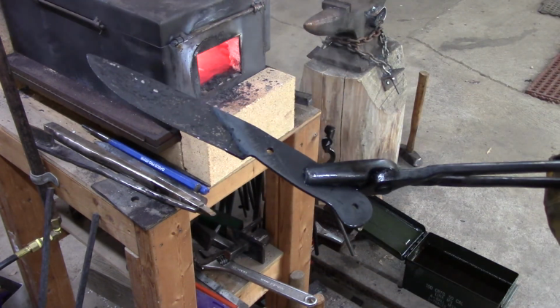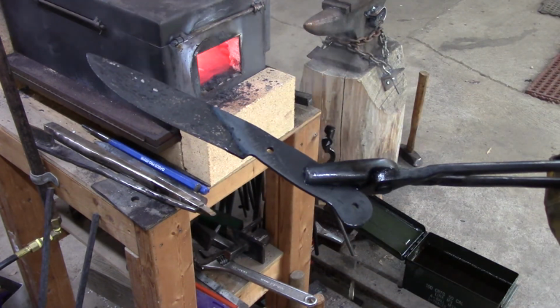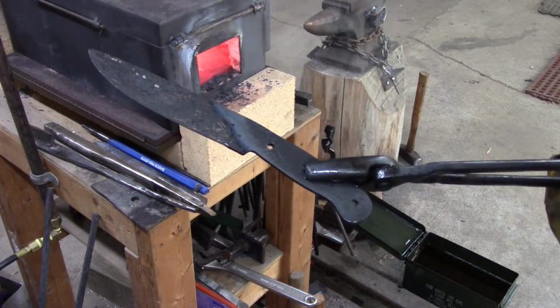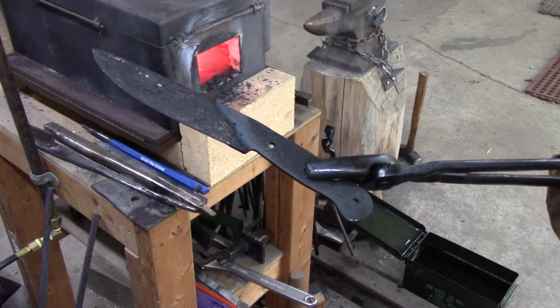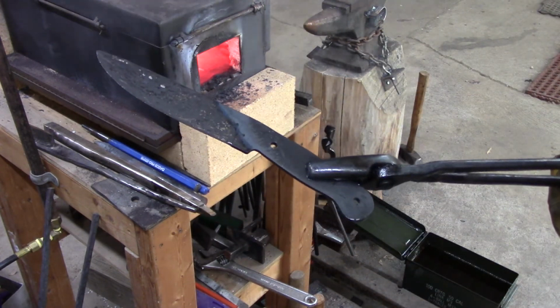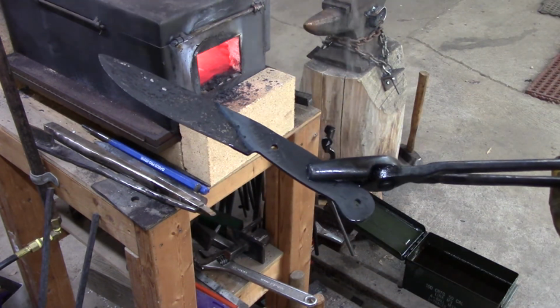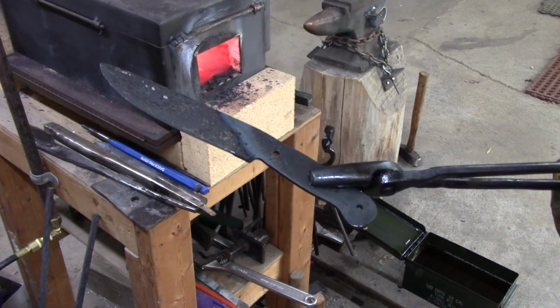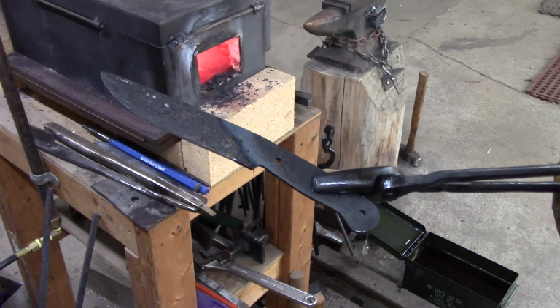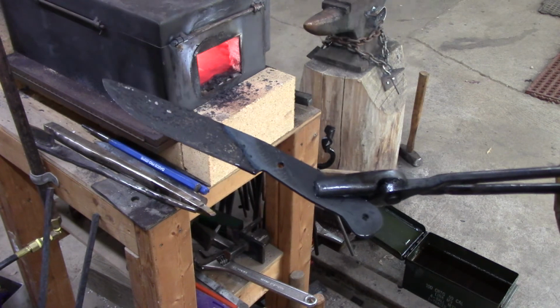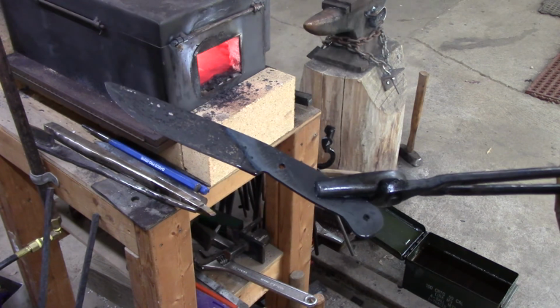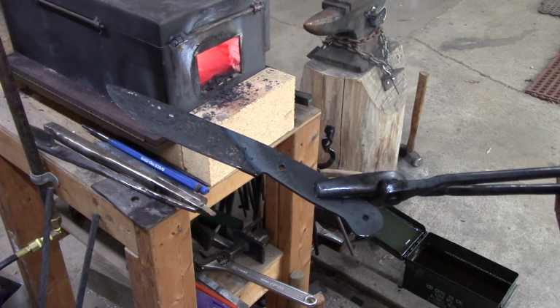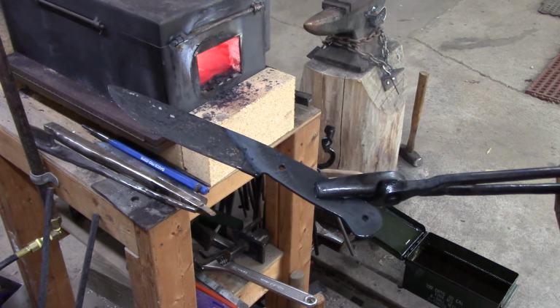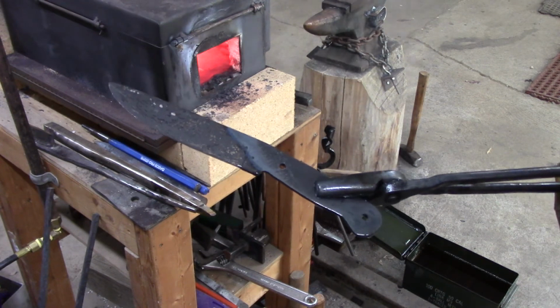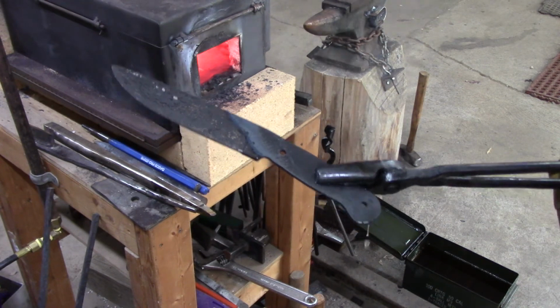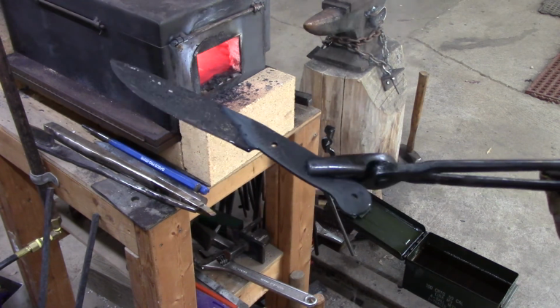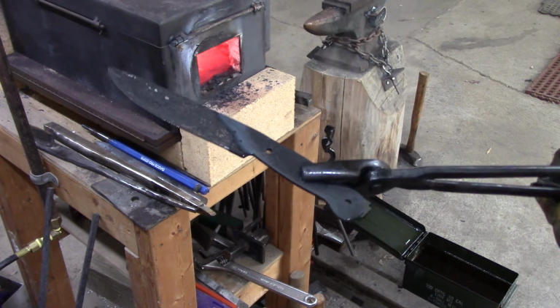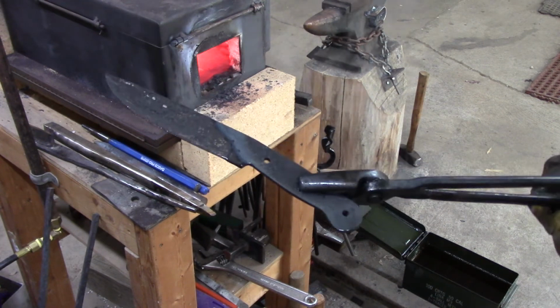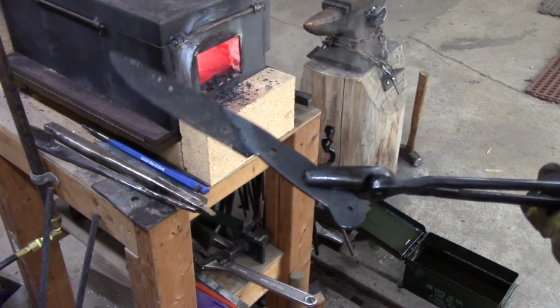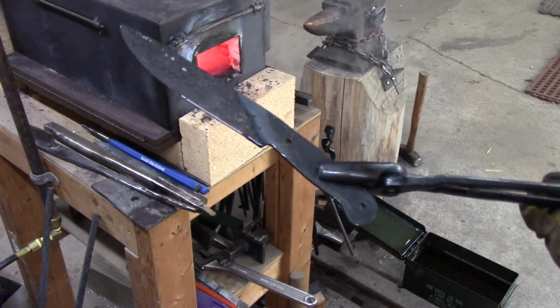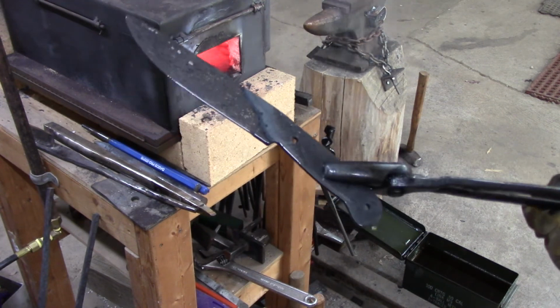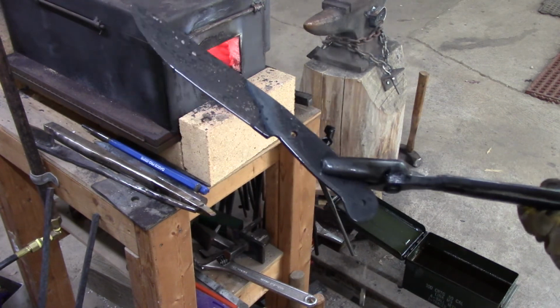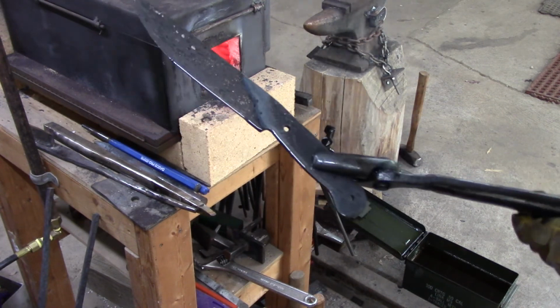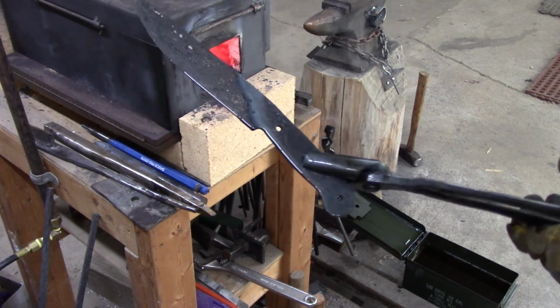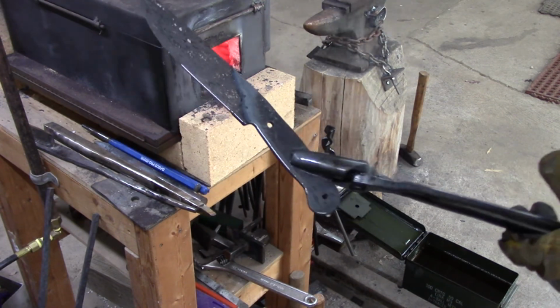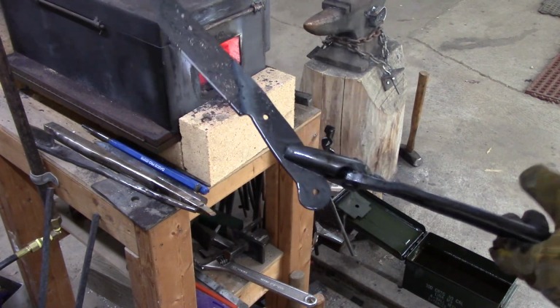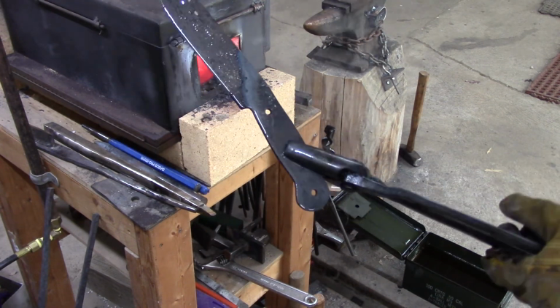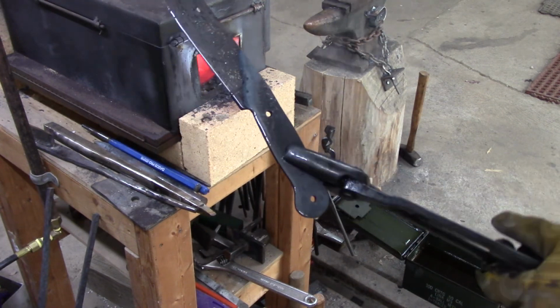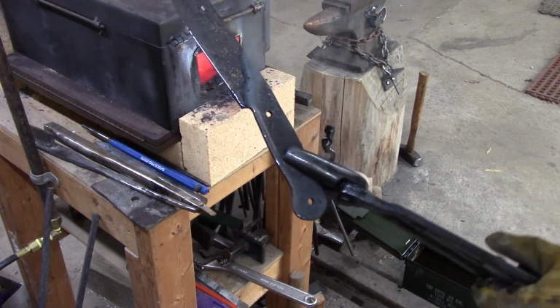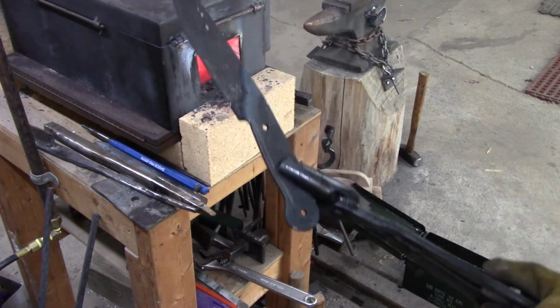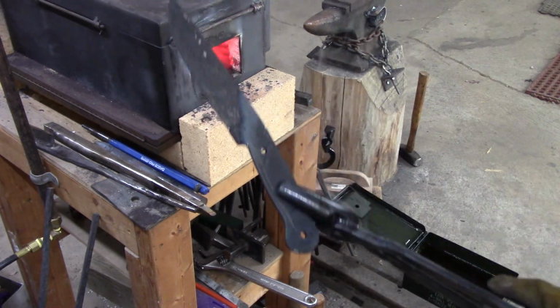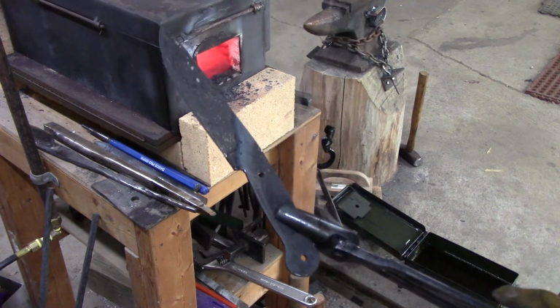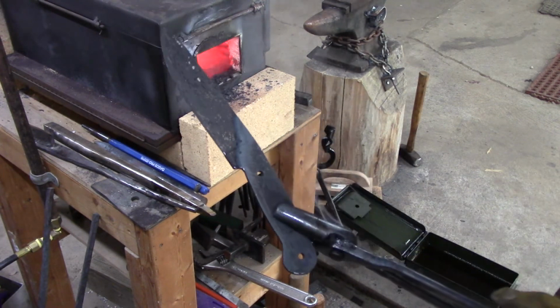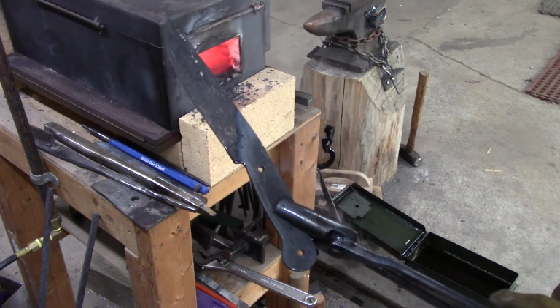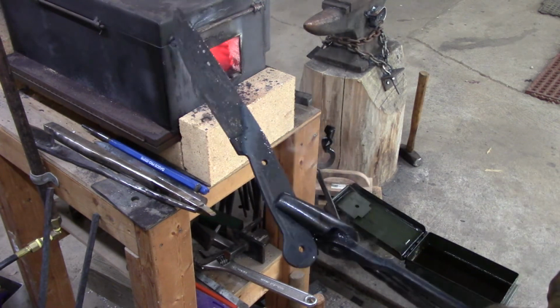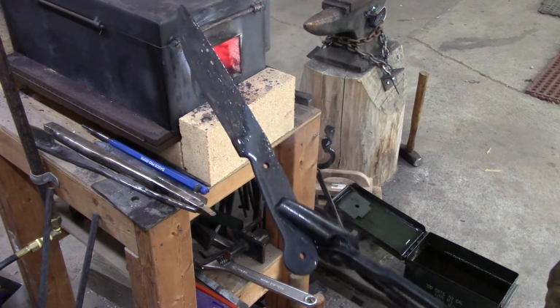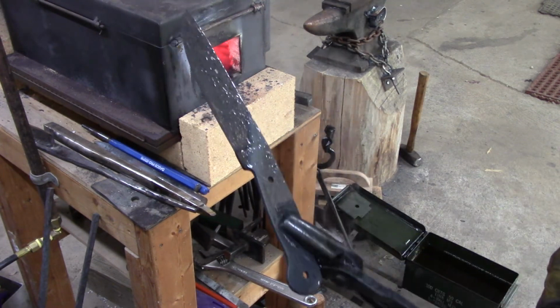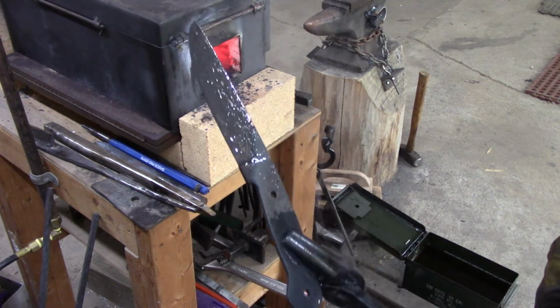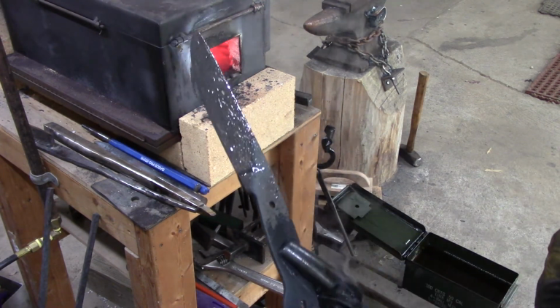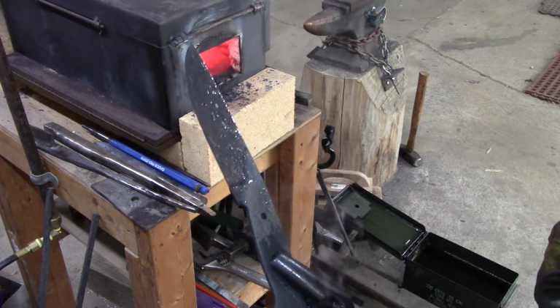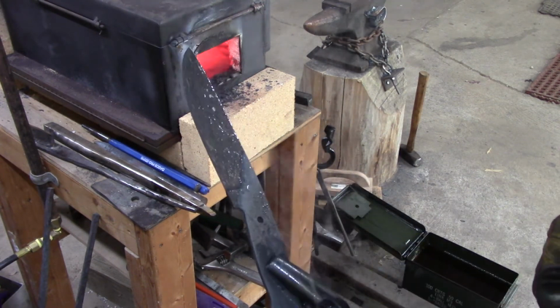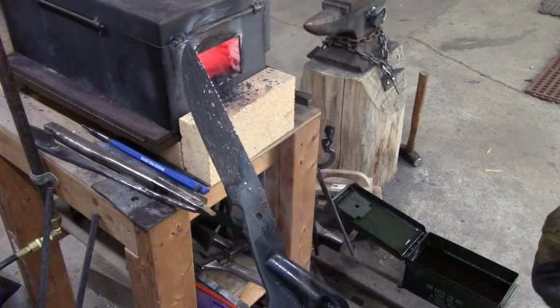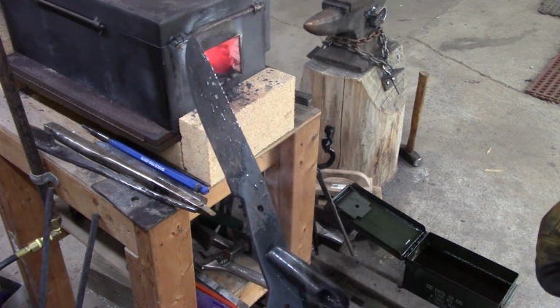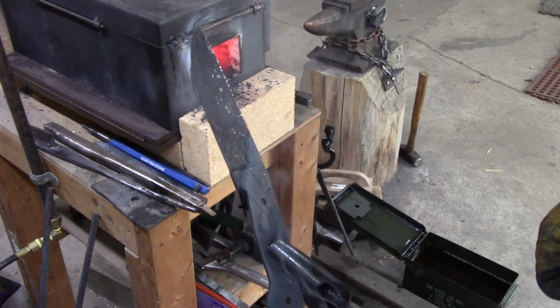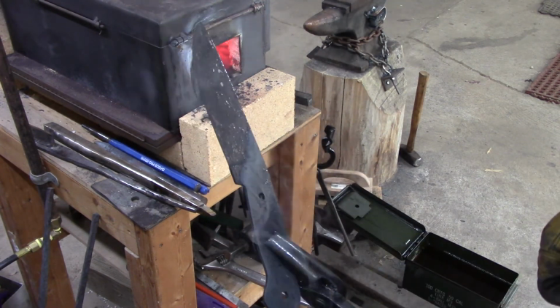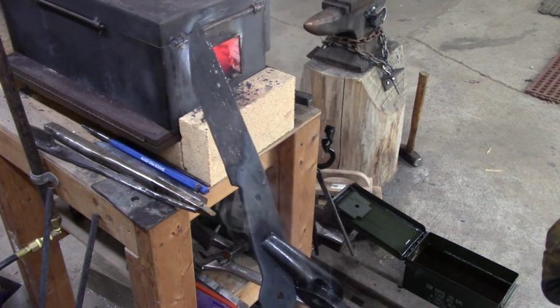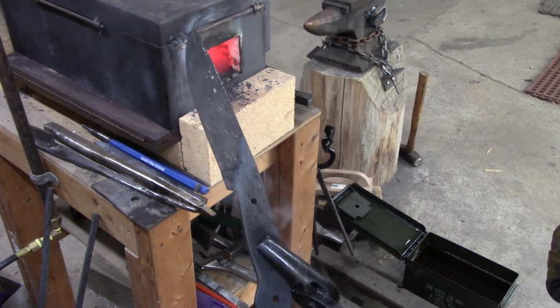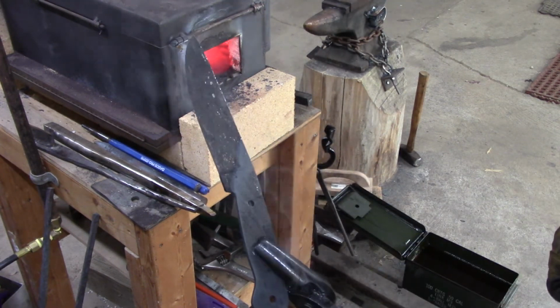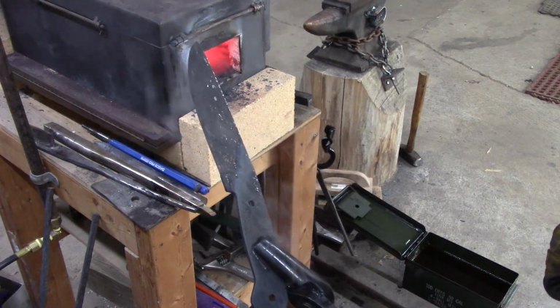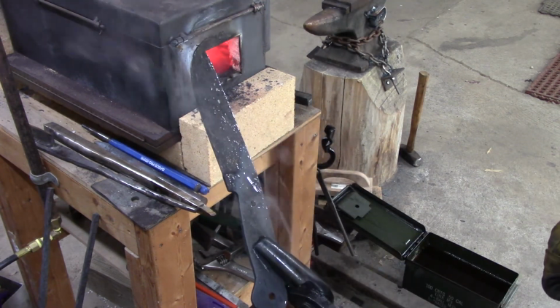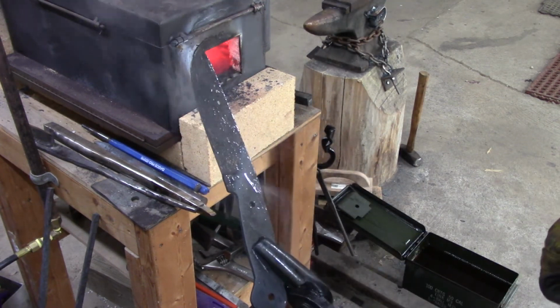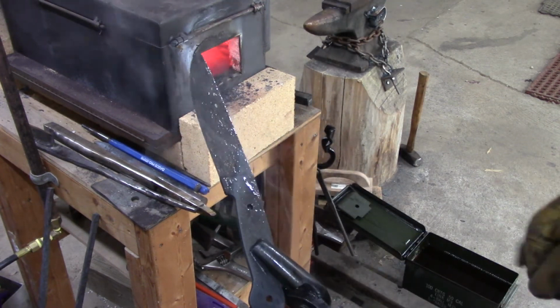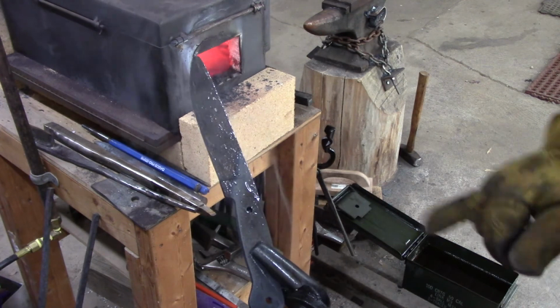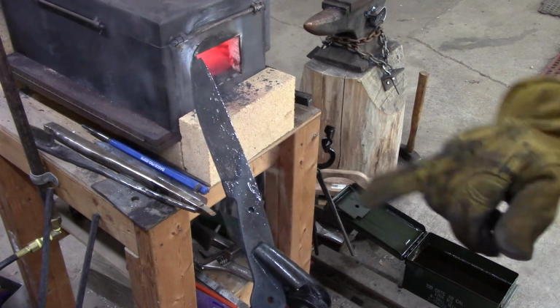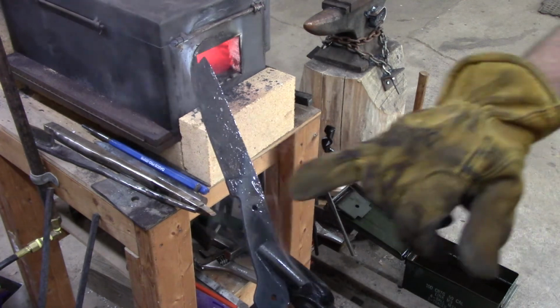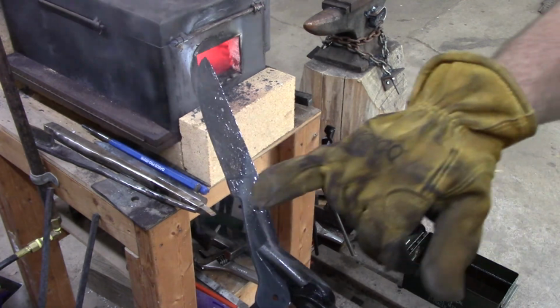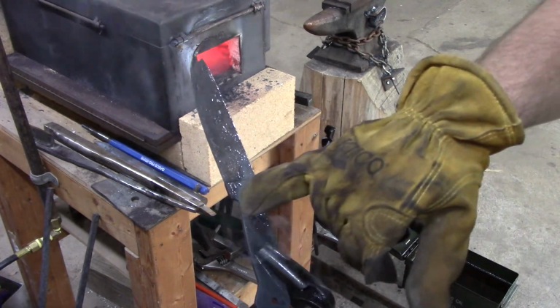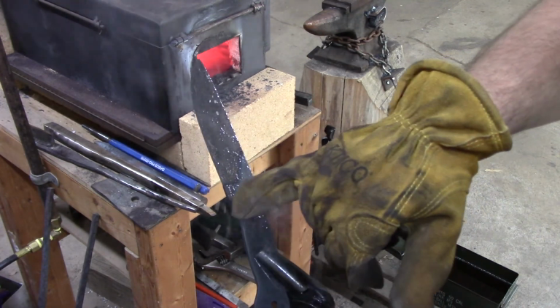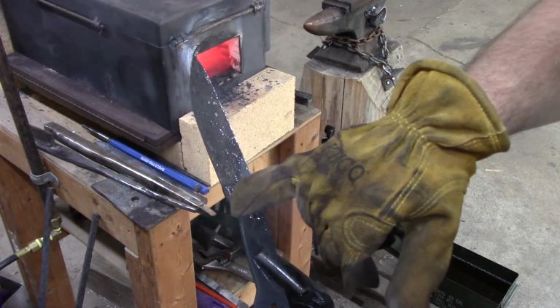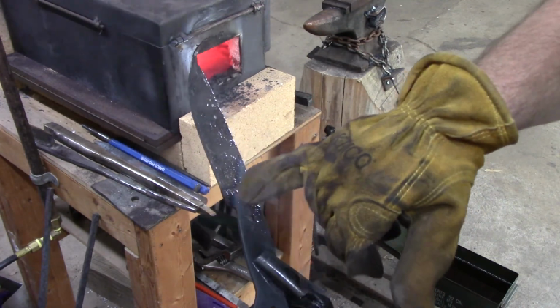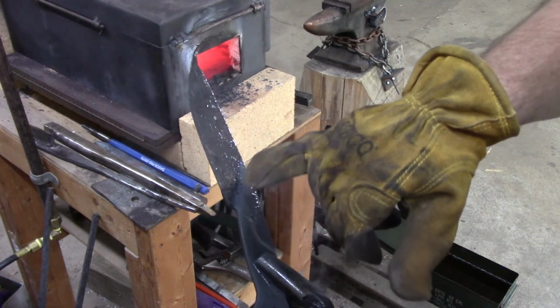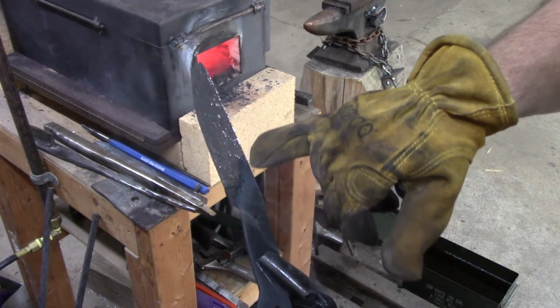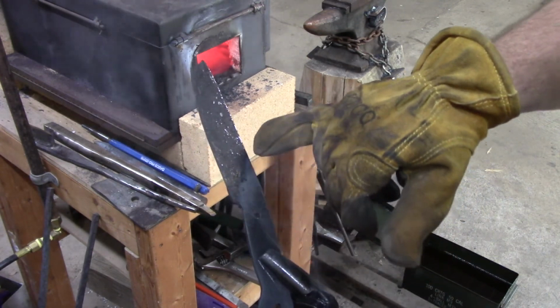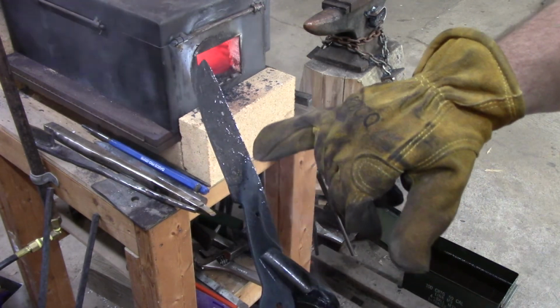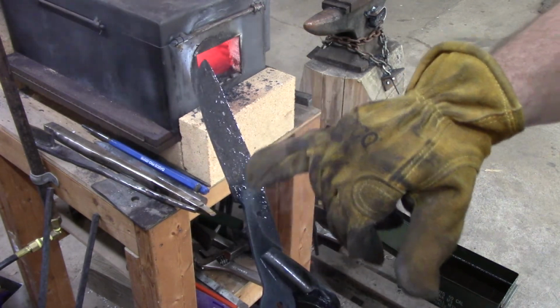You can see that hardening line in the blade where I actually hardened up just the blade part of it.